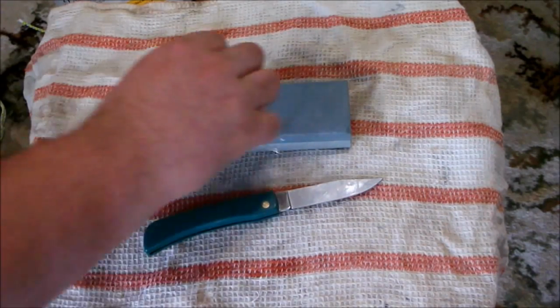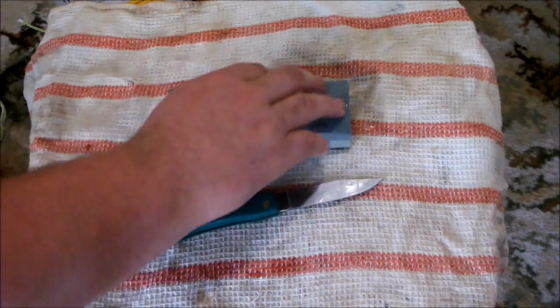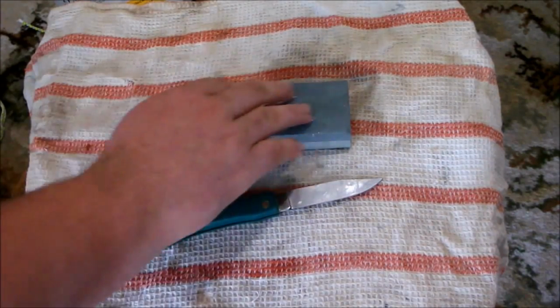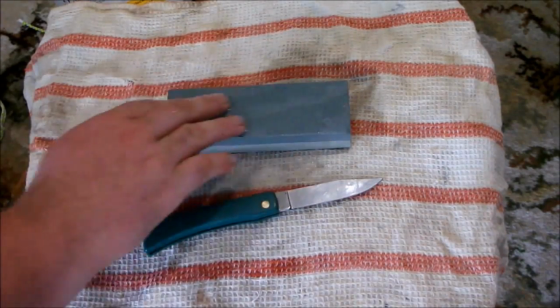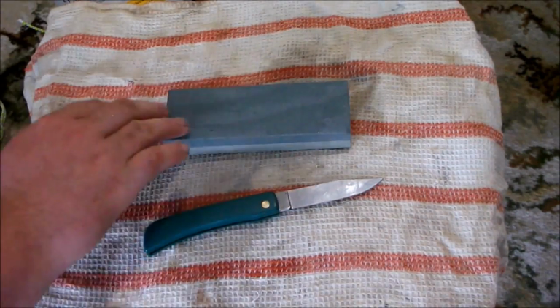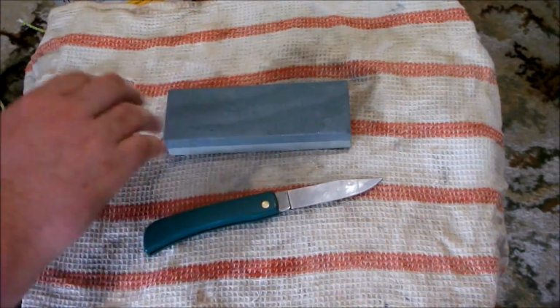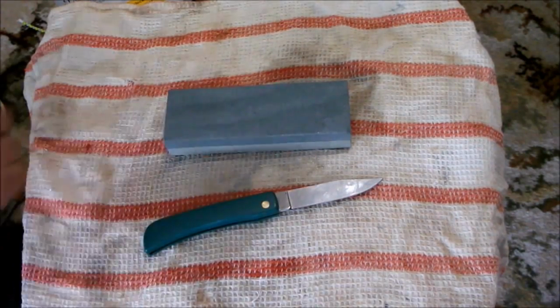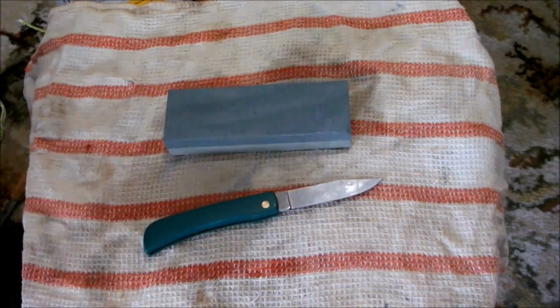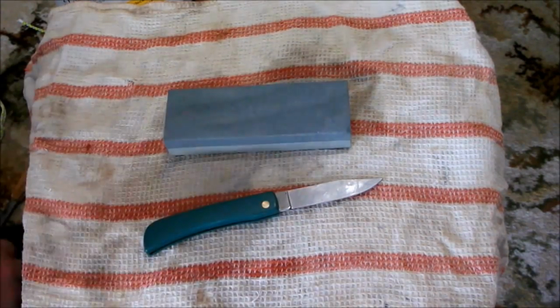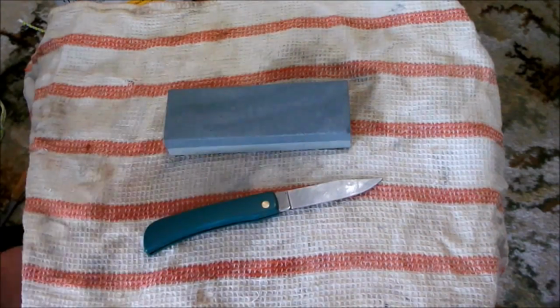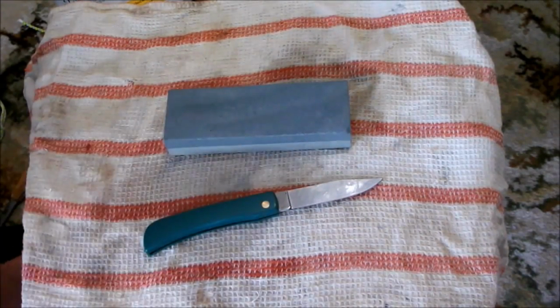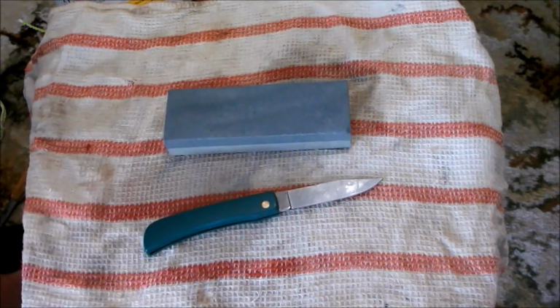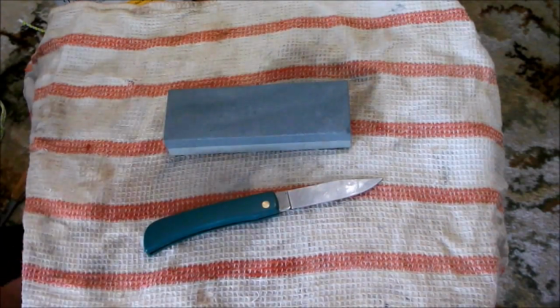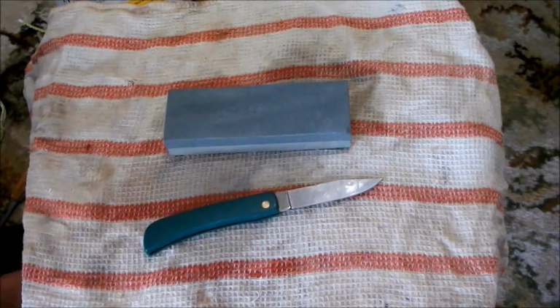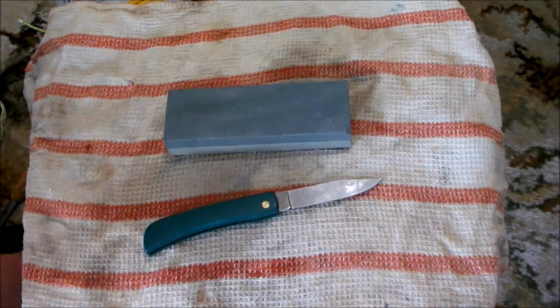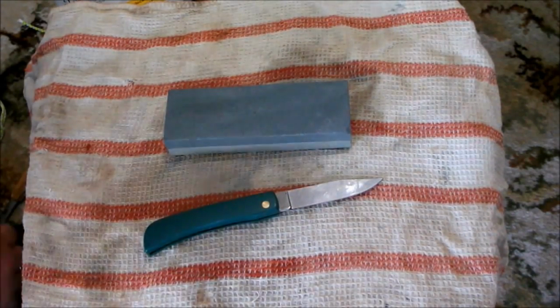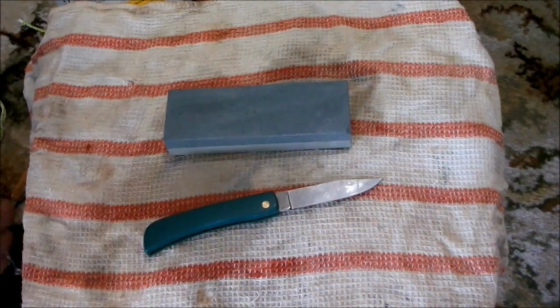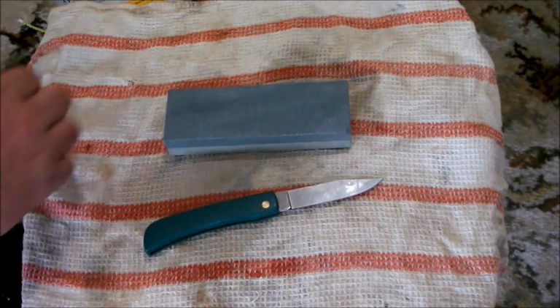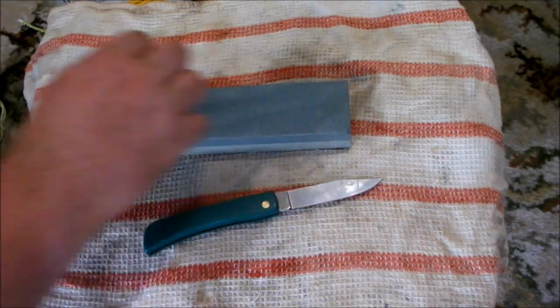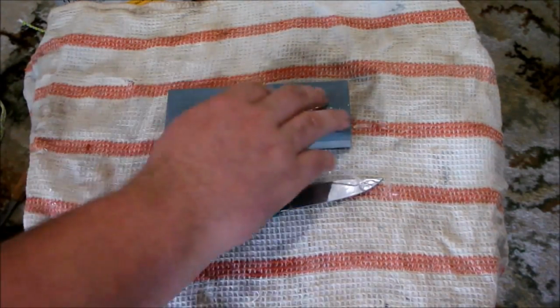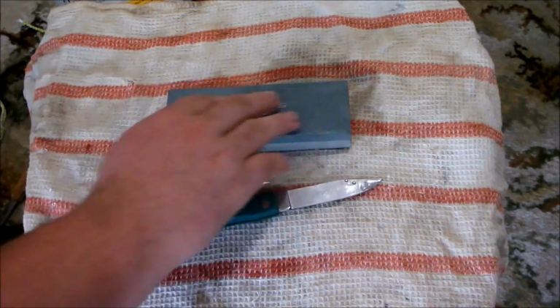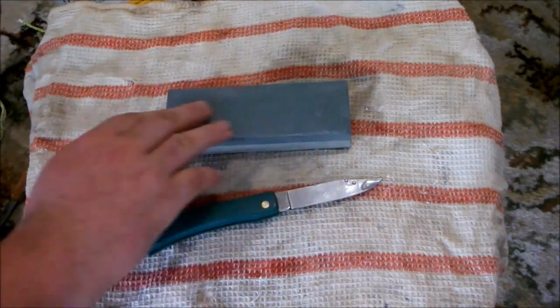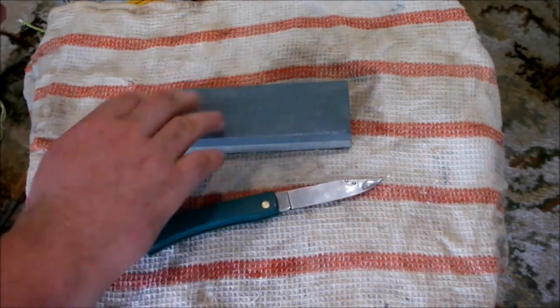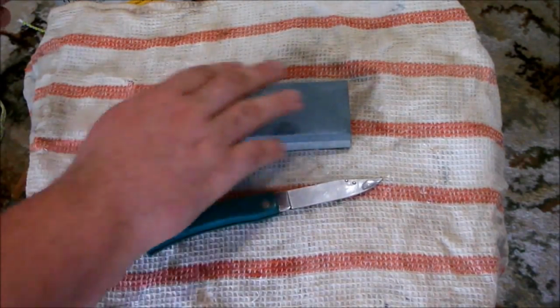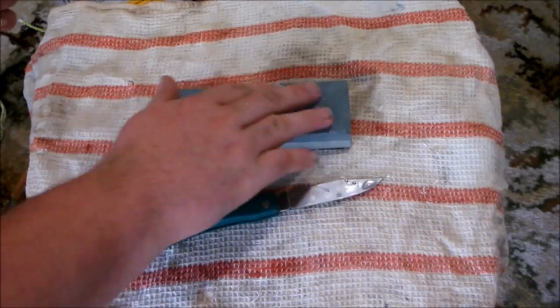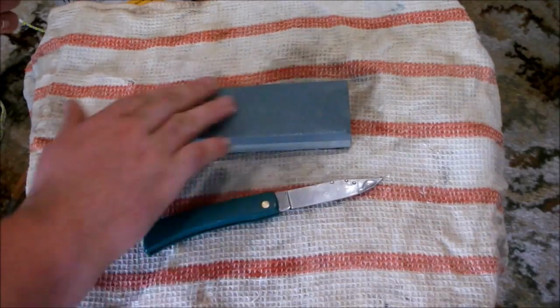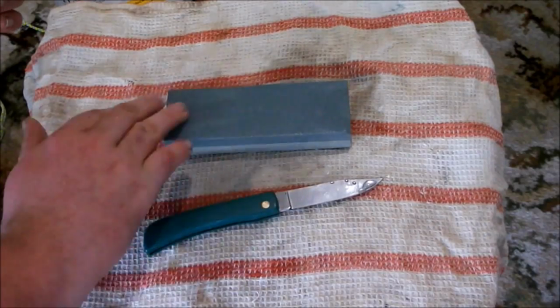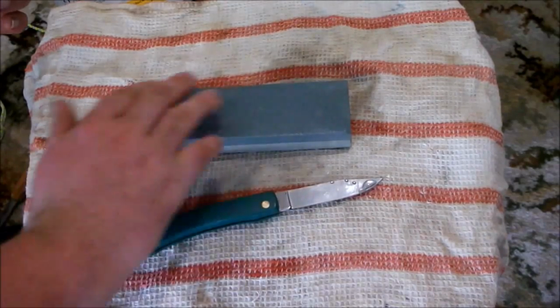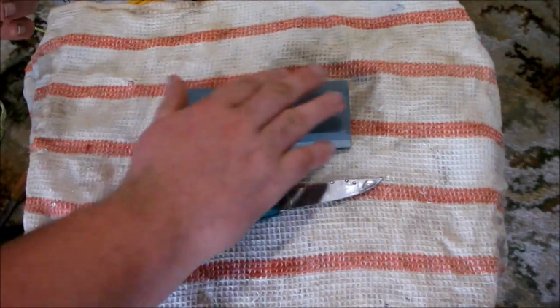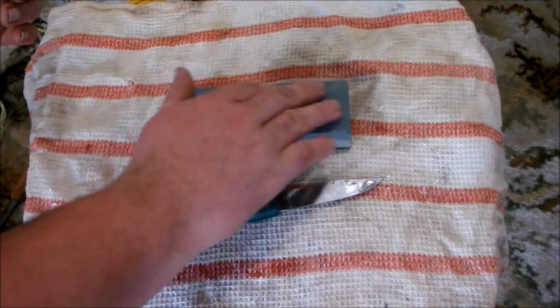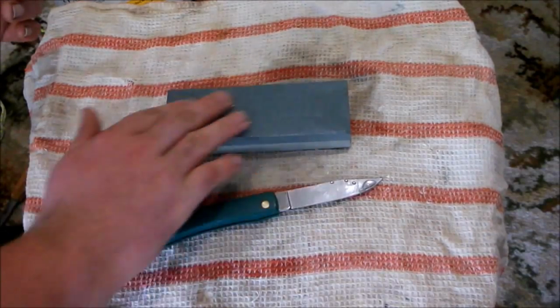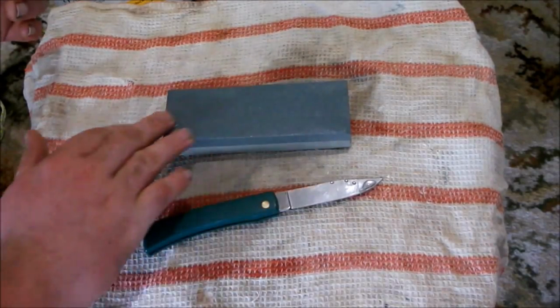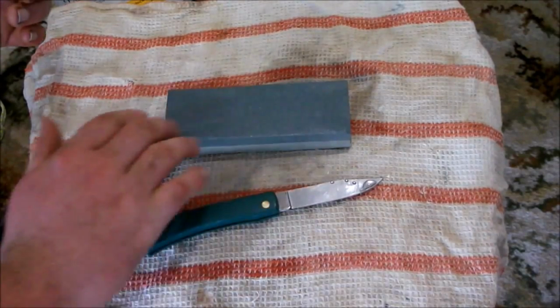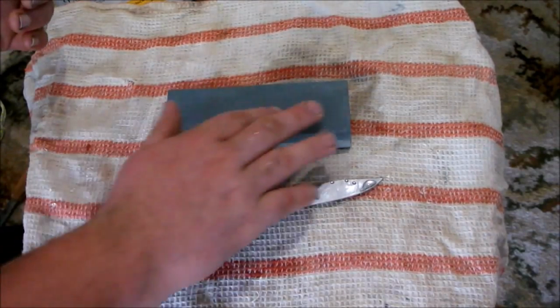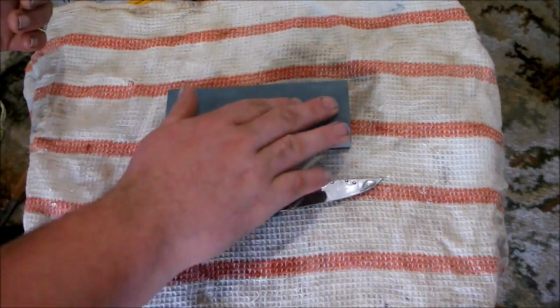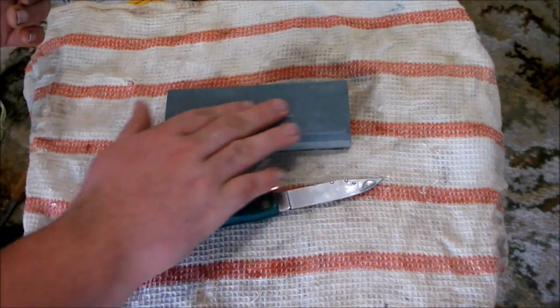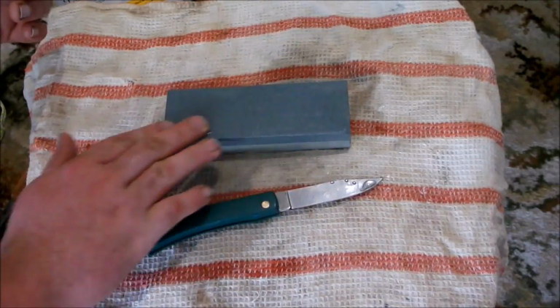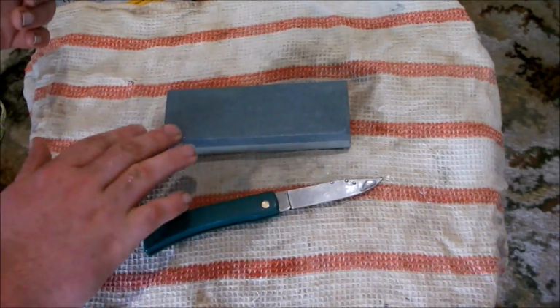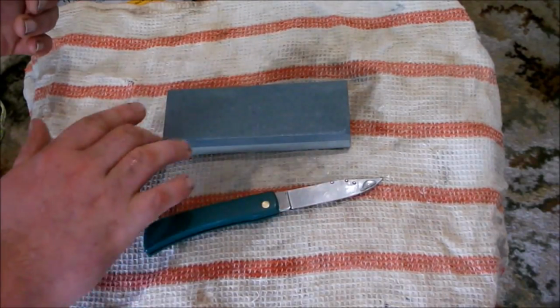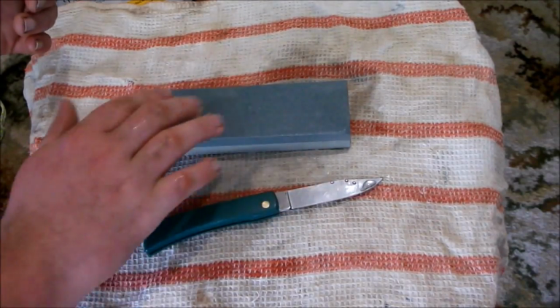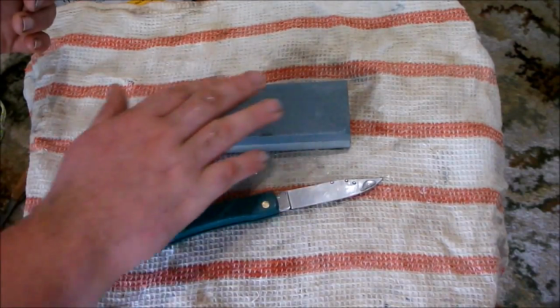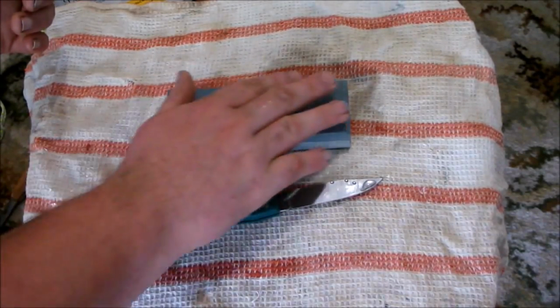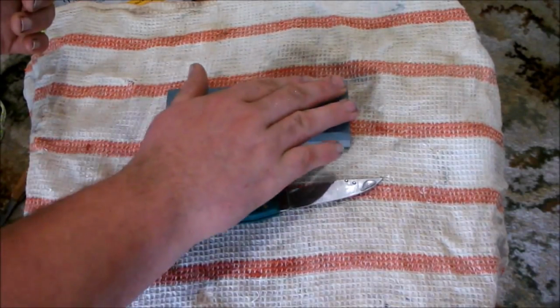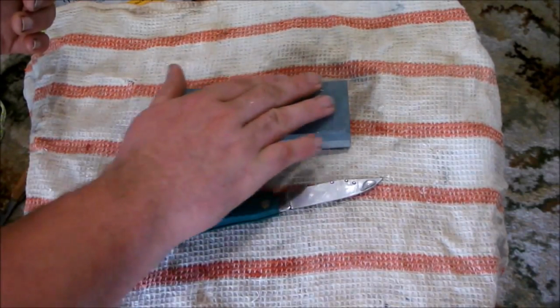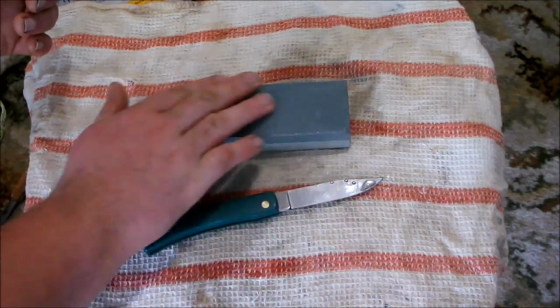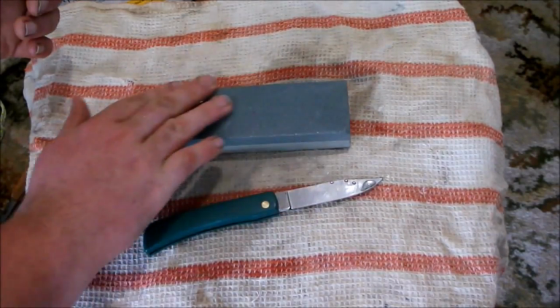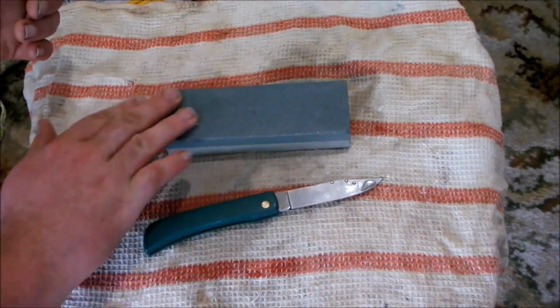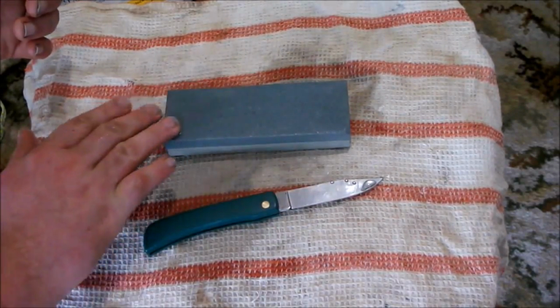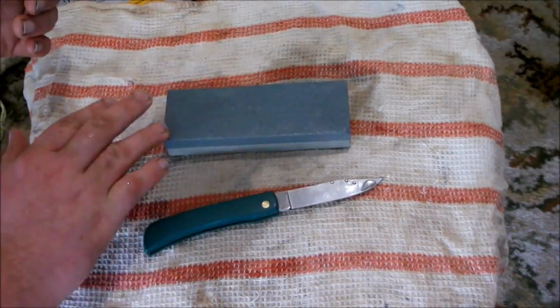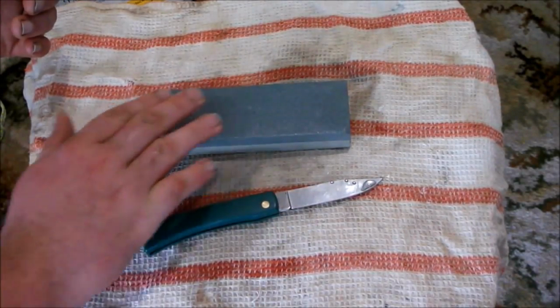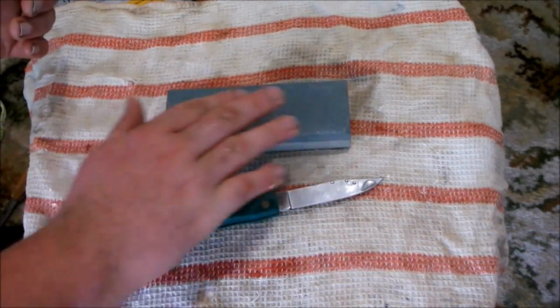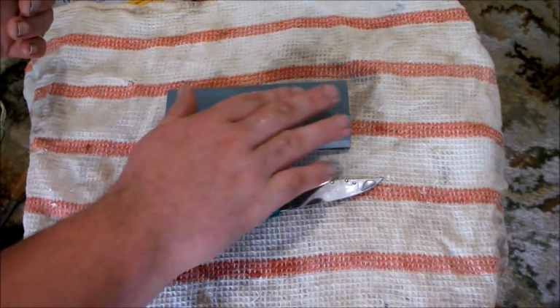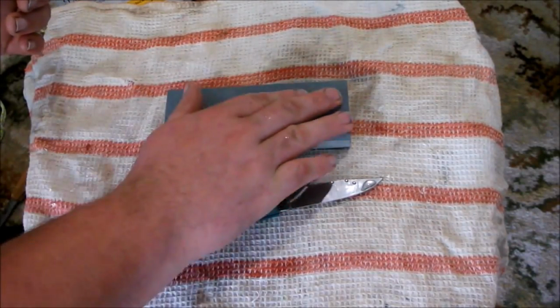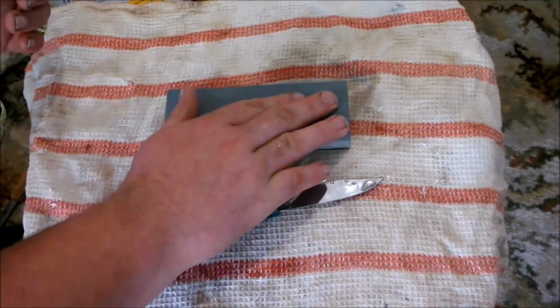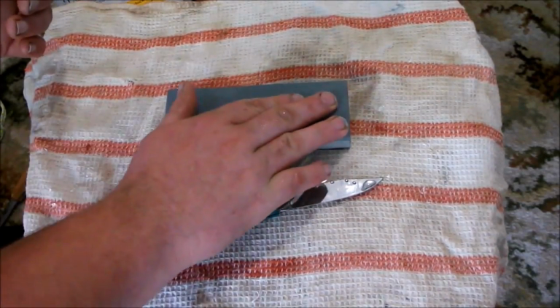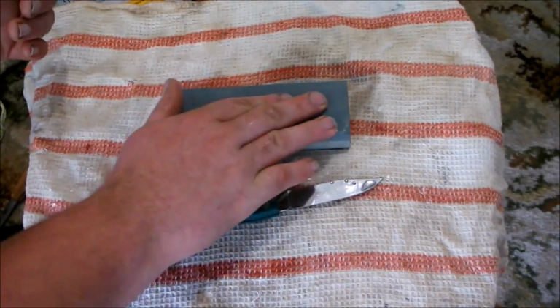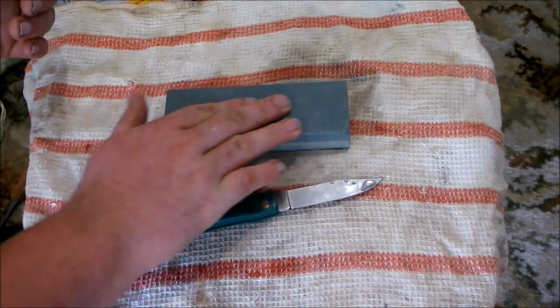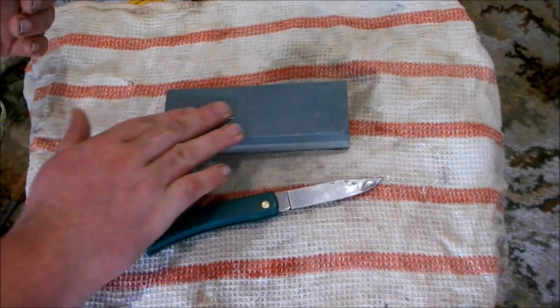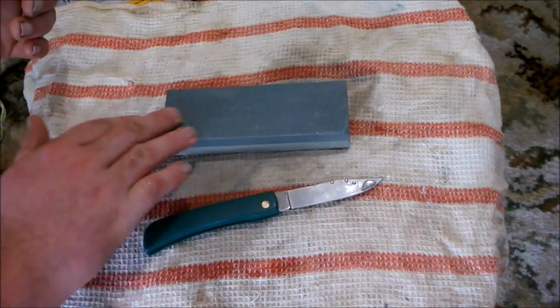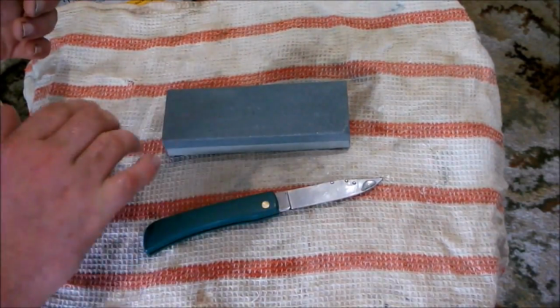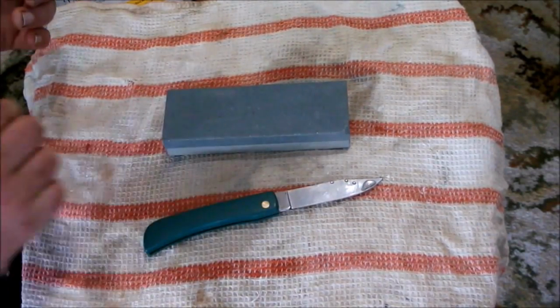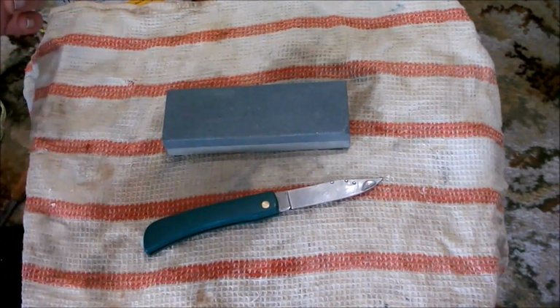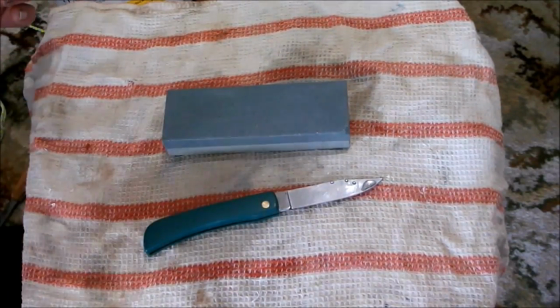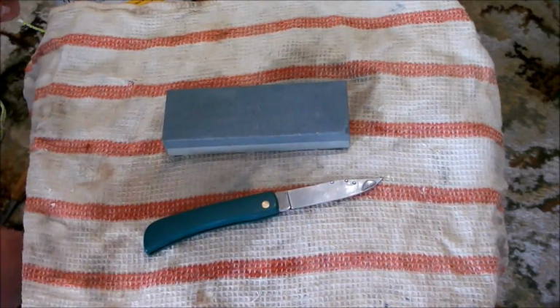All right, I'm just going to splash a bit of water on. I've had it soaking for about 15 minutes or so.